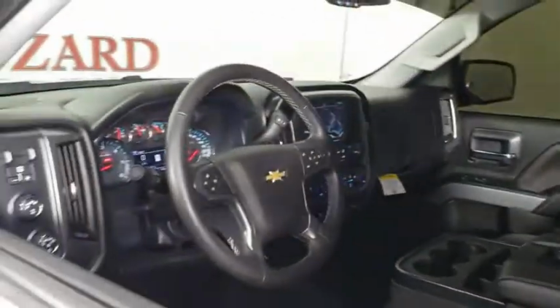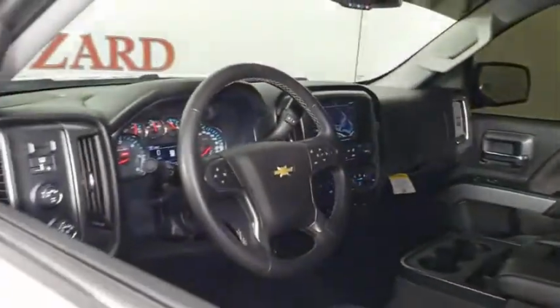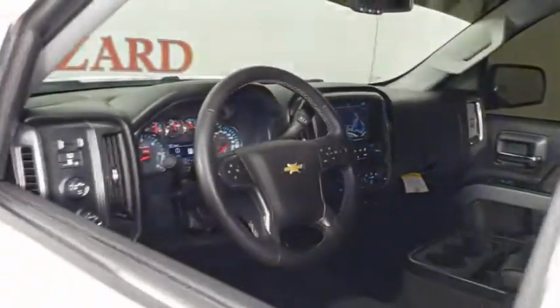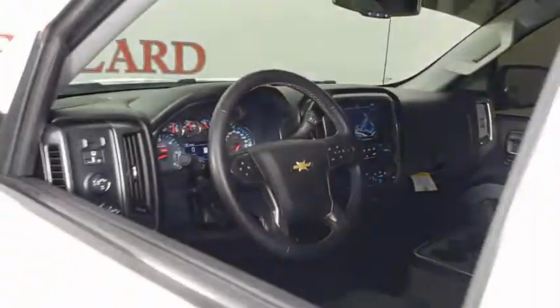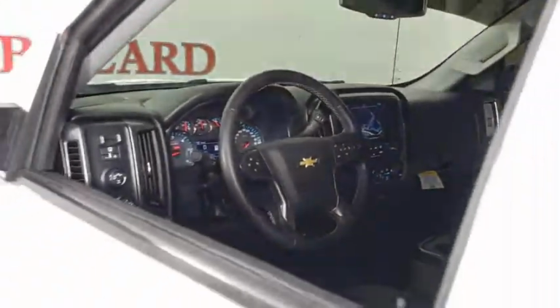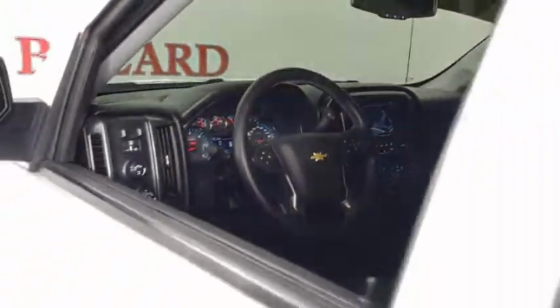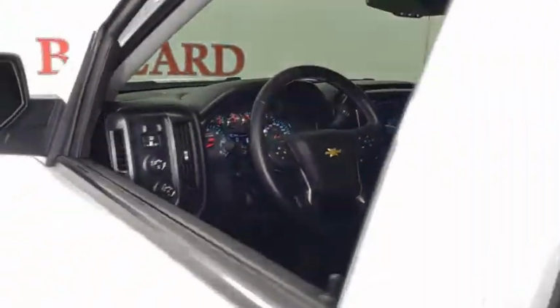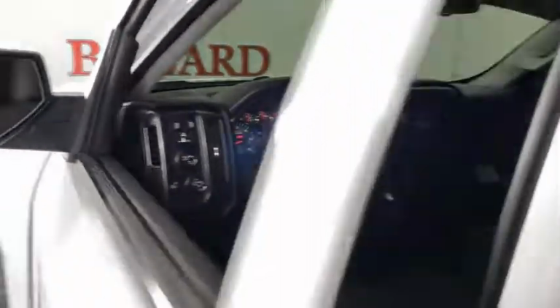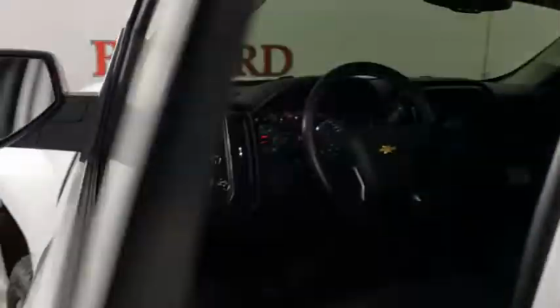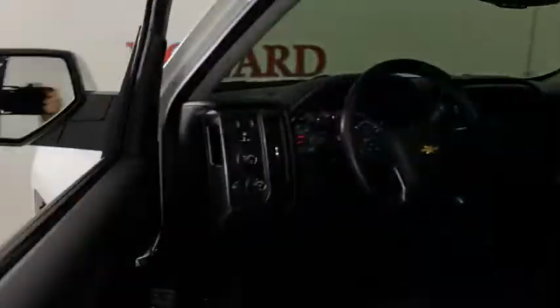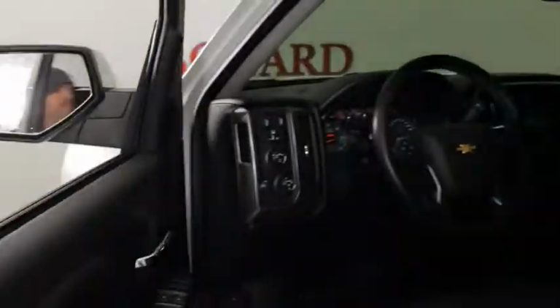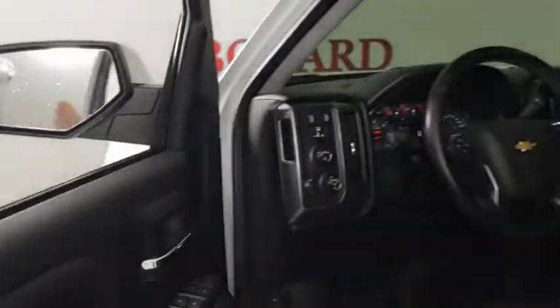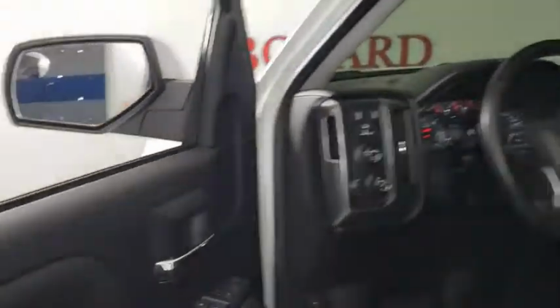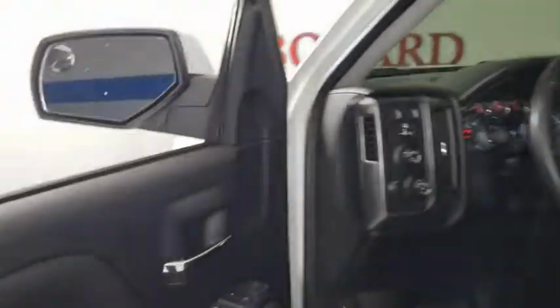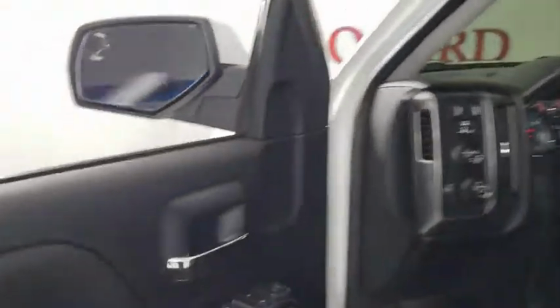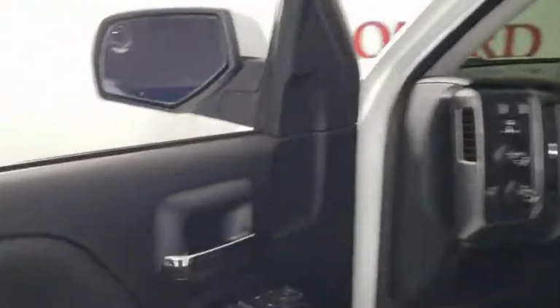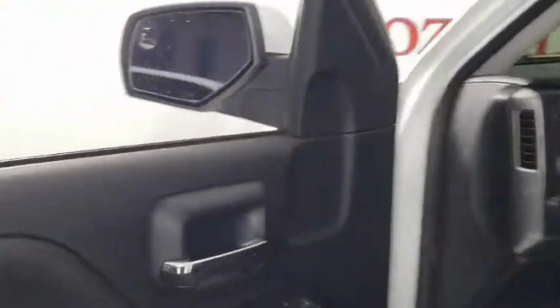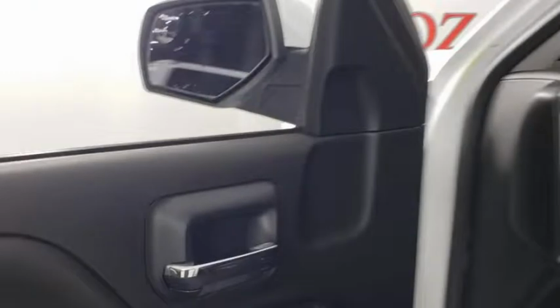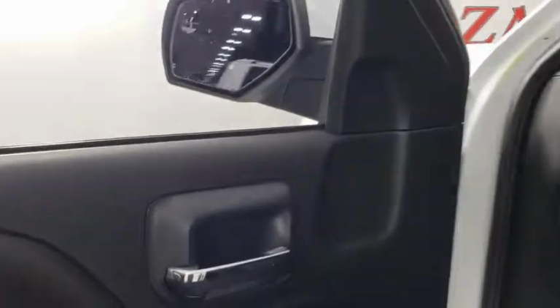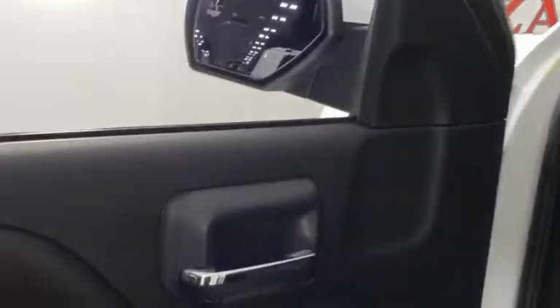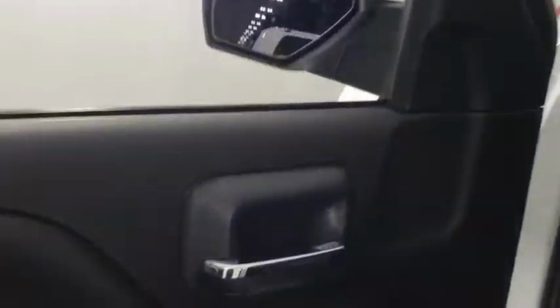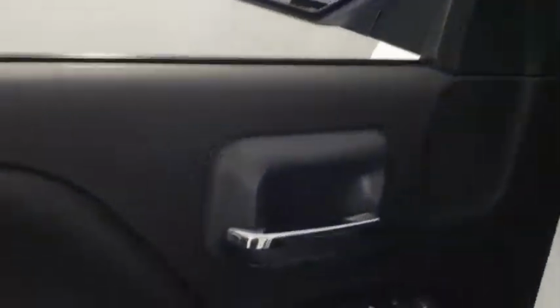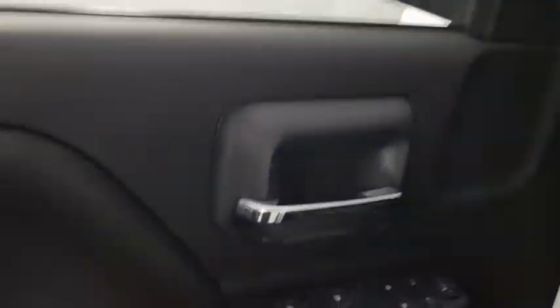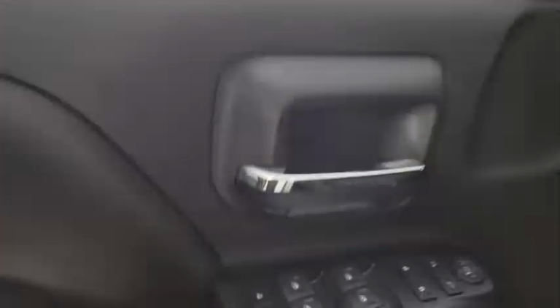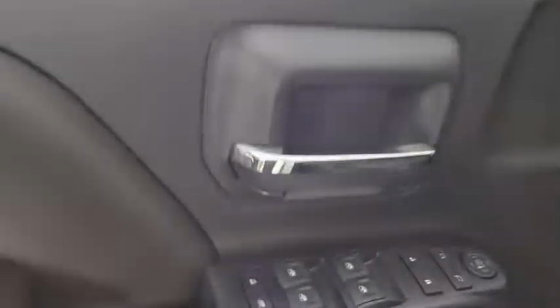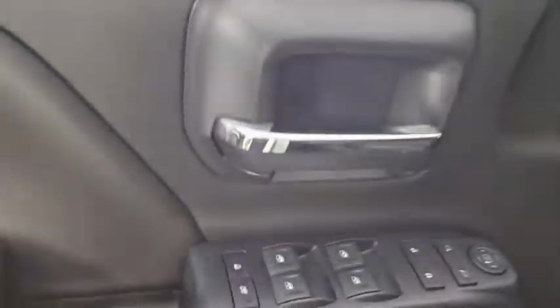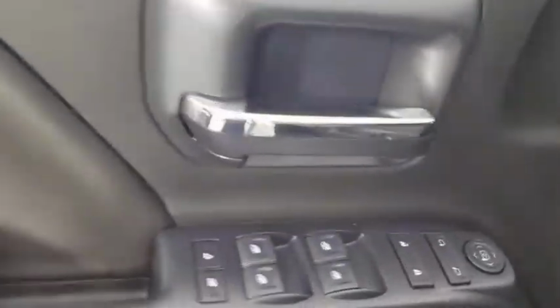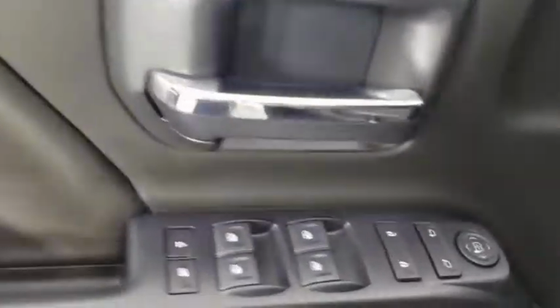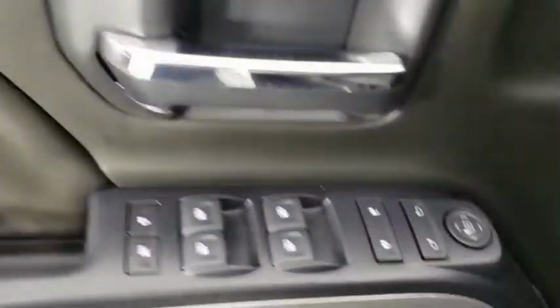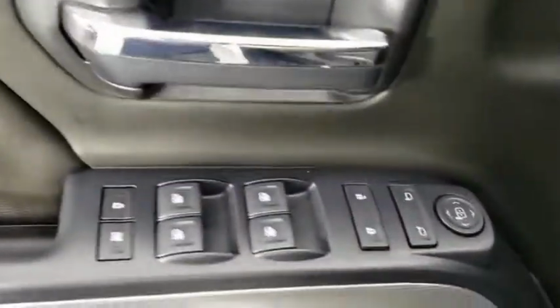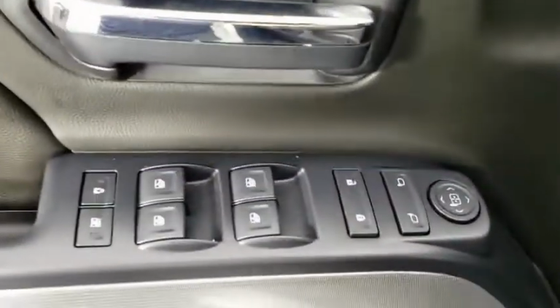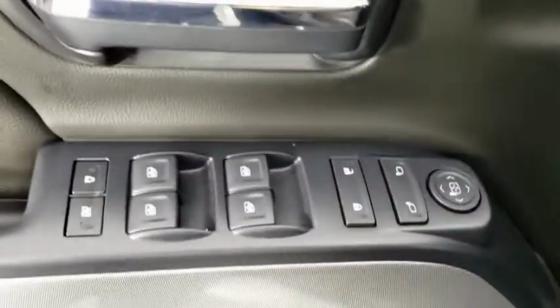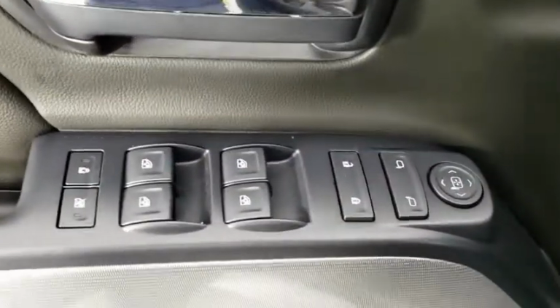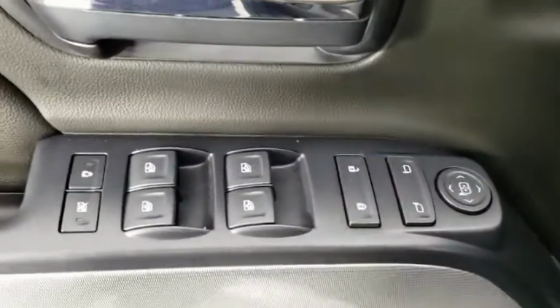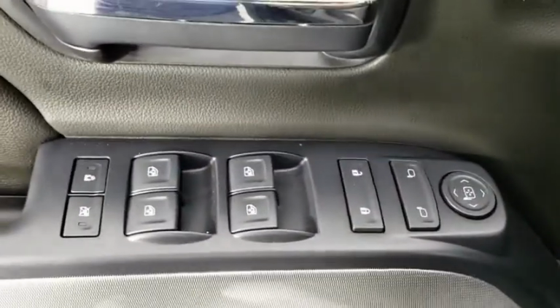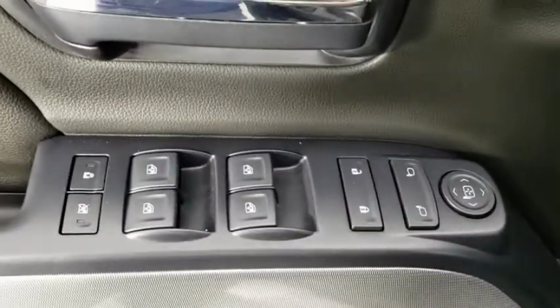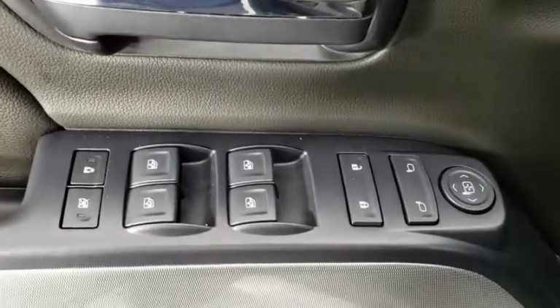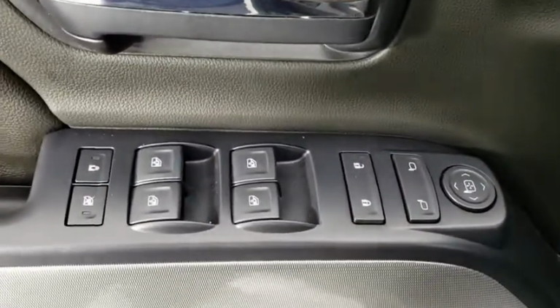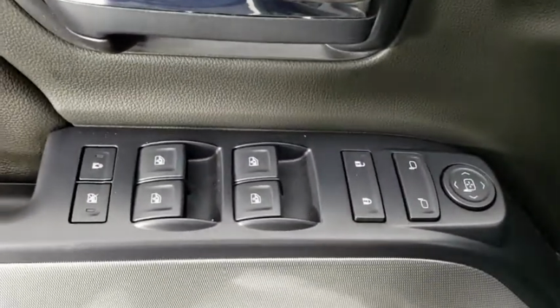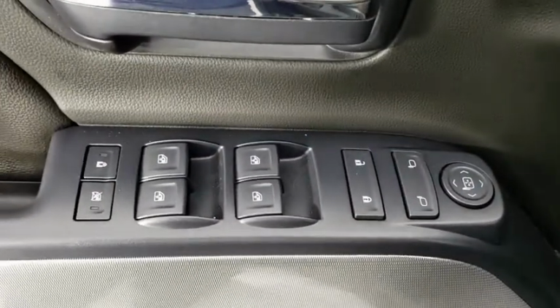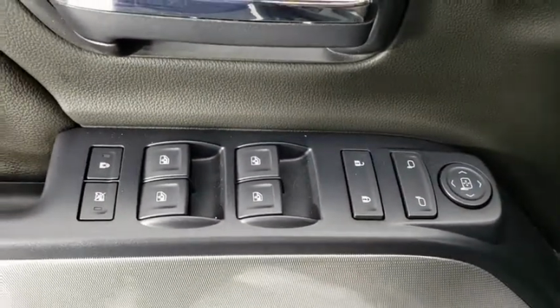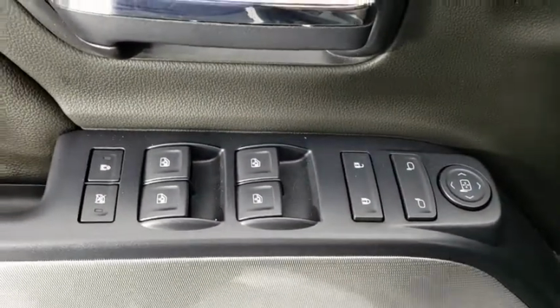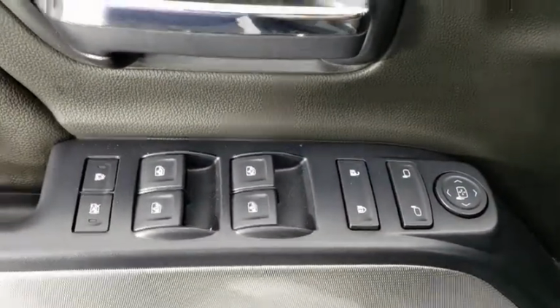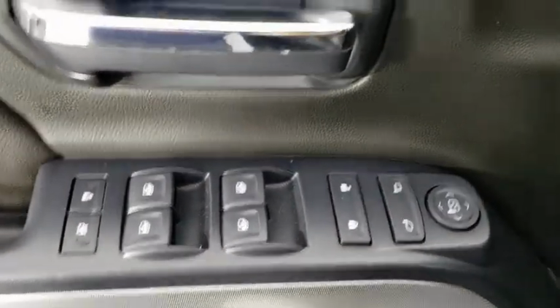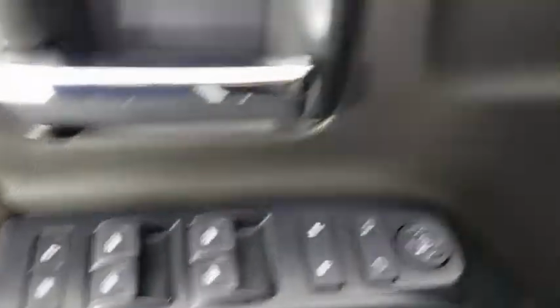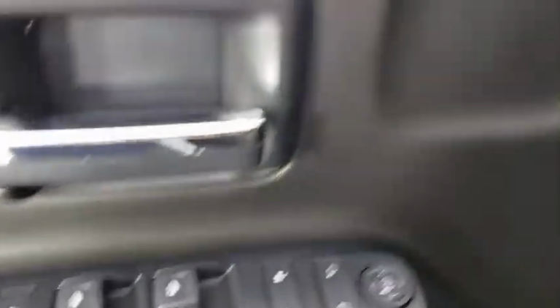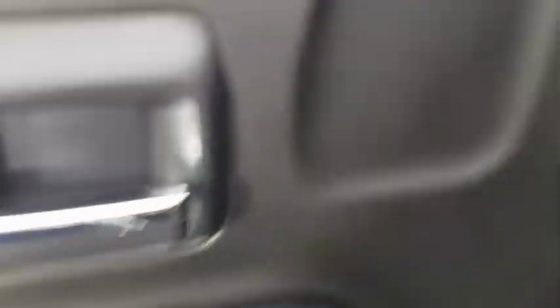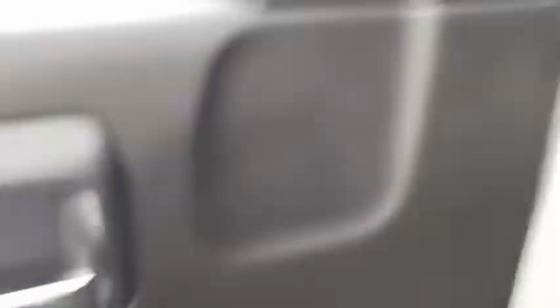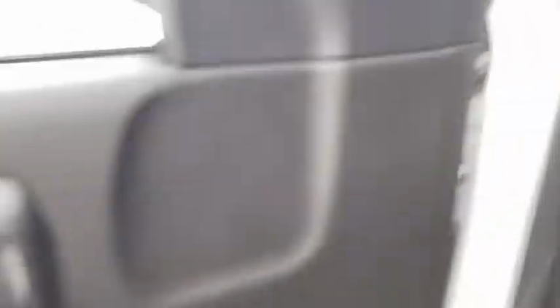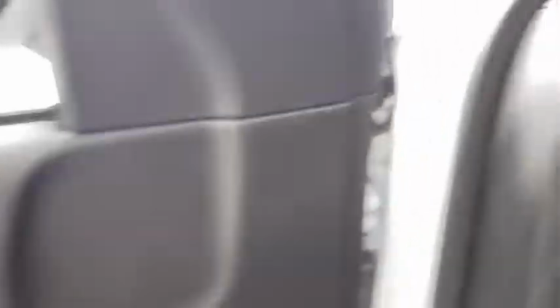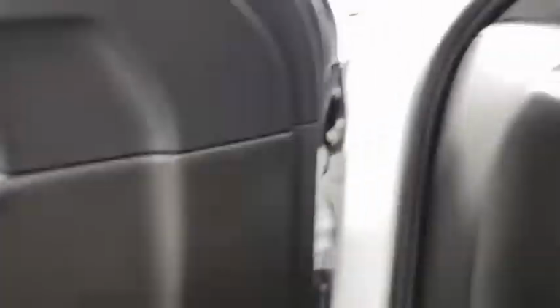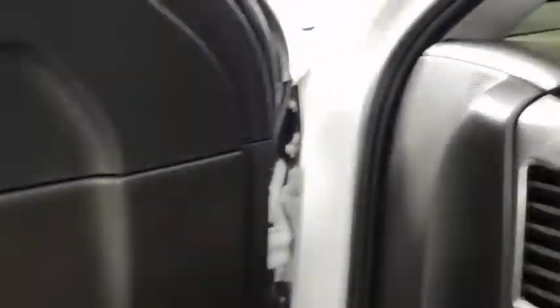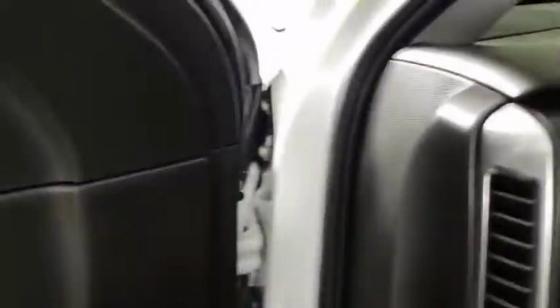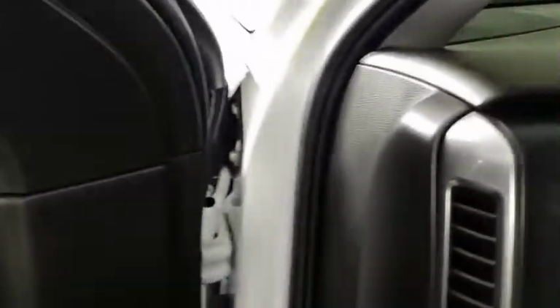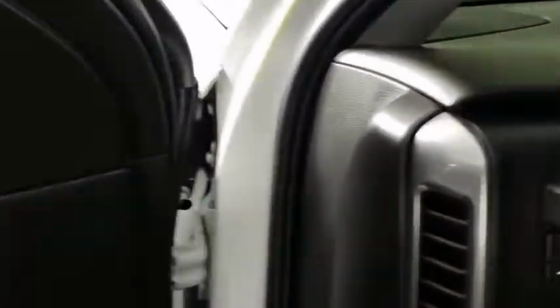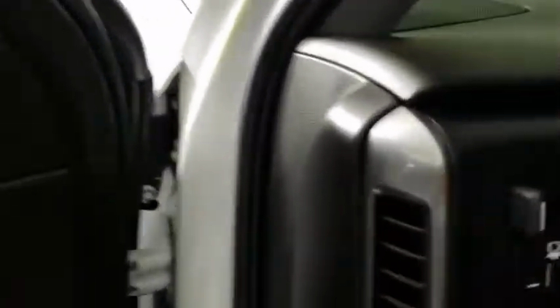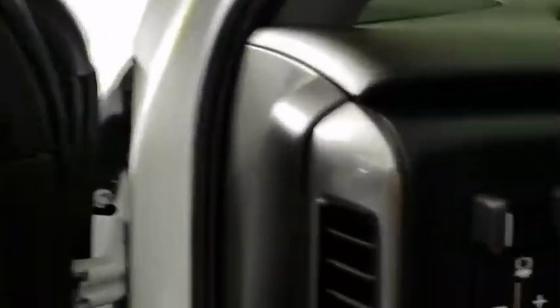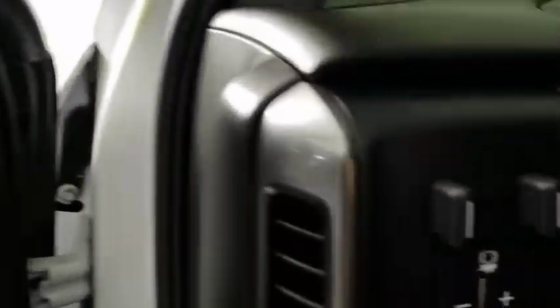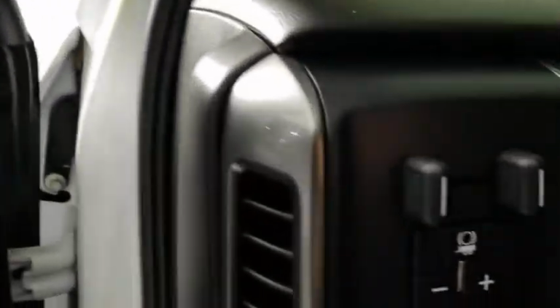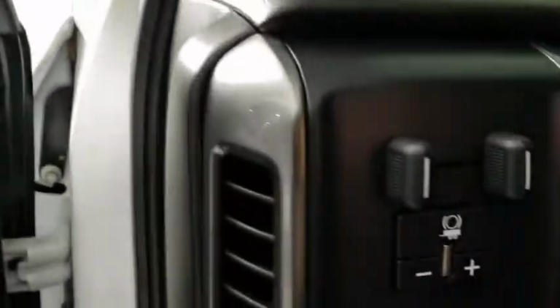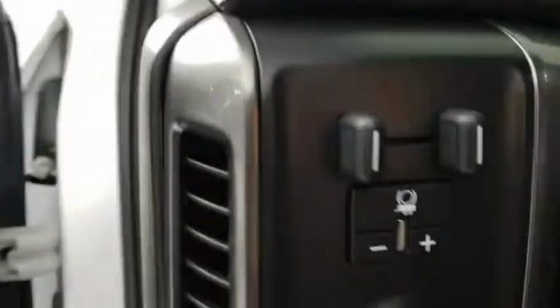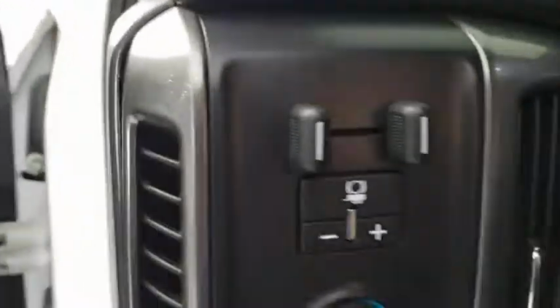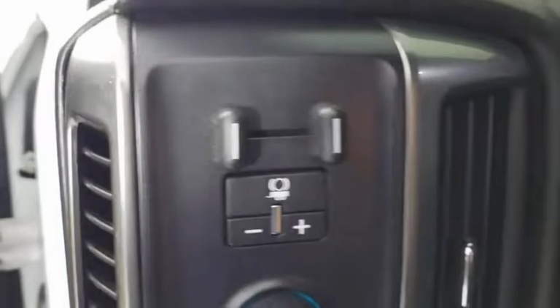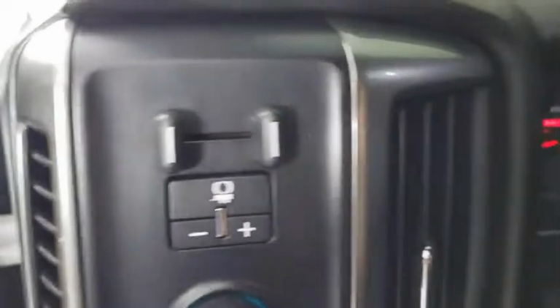This vehicle has less than 20,000 miles. Here are some of this vehicle's great options: steering wheel audio controls,